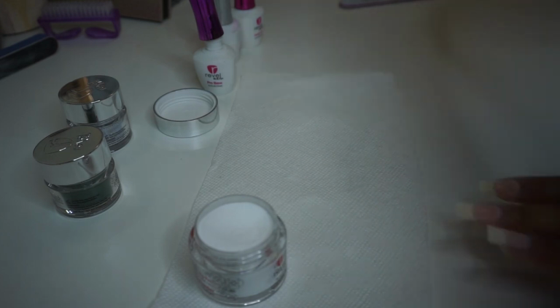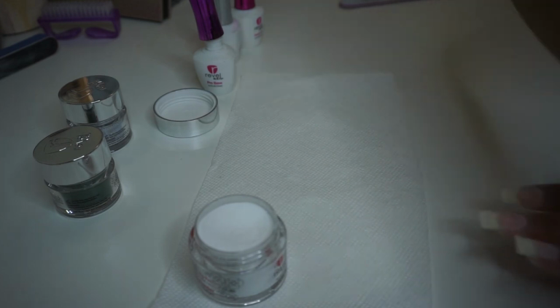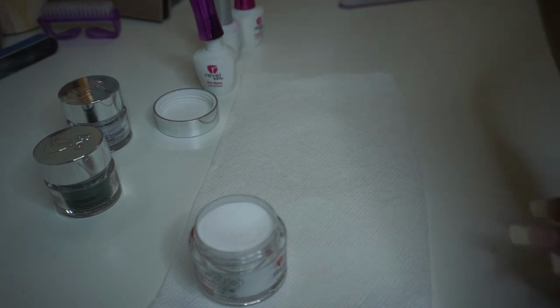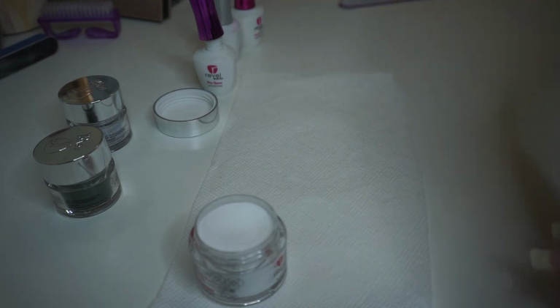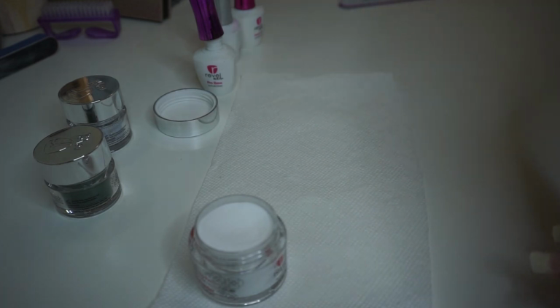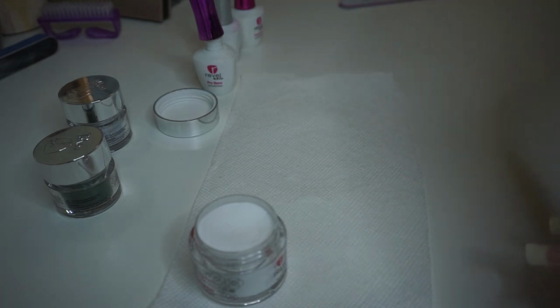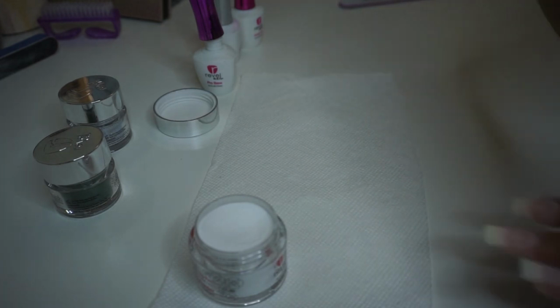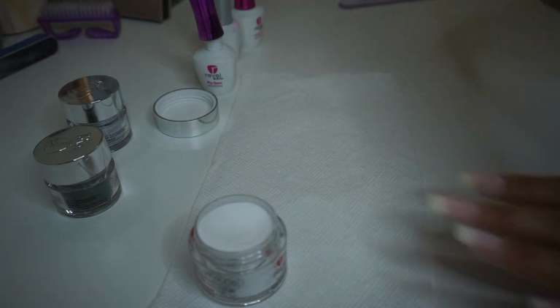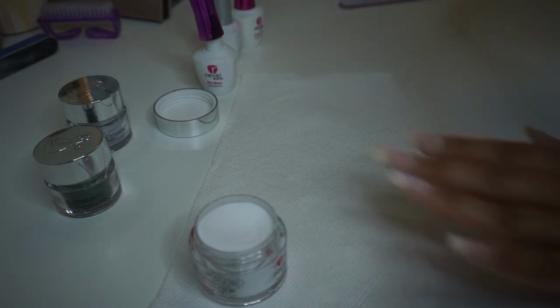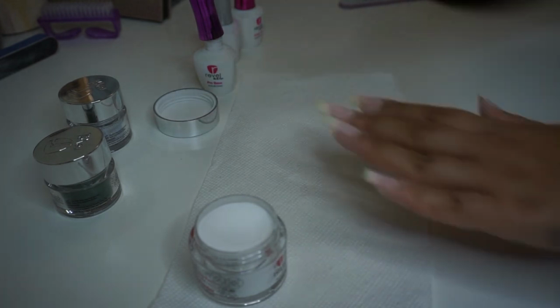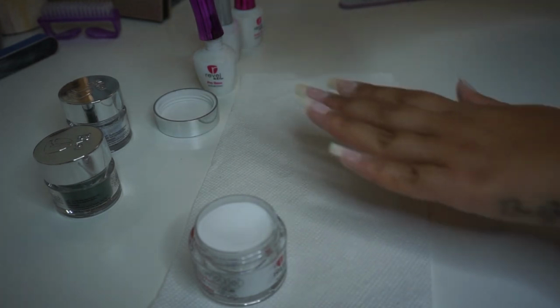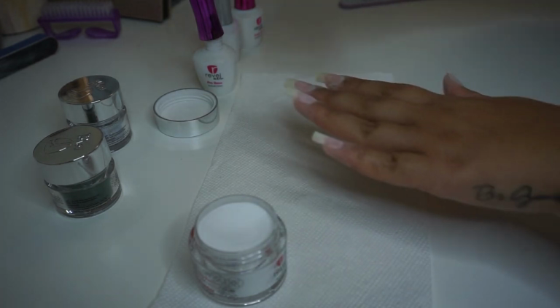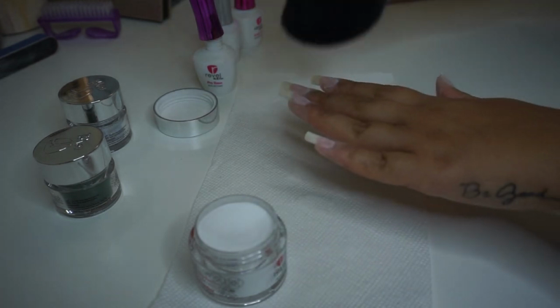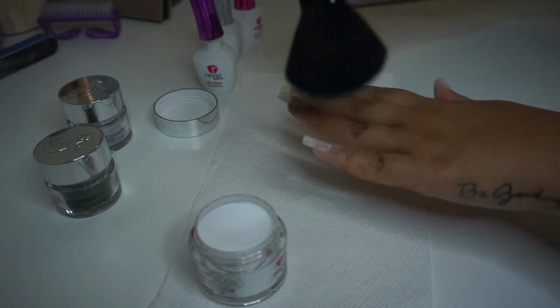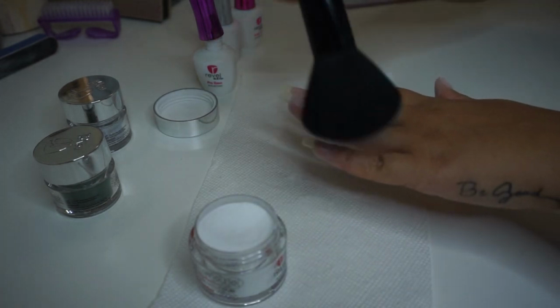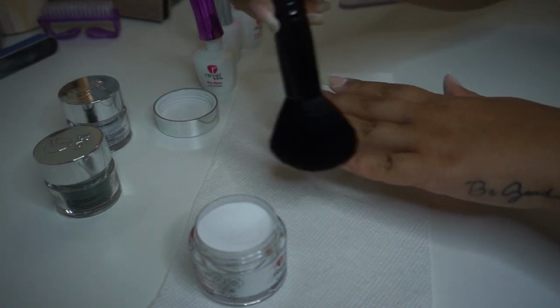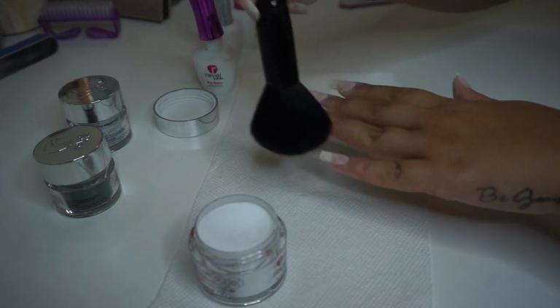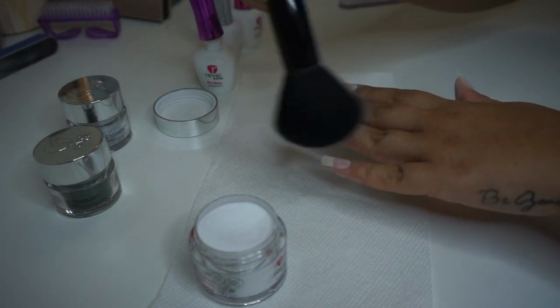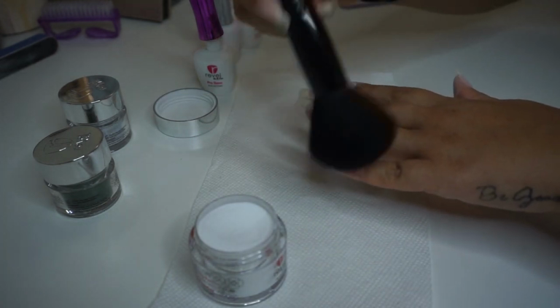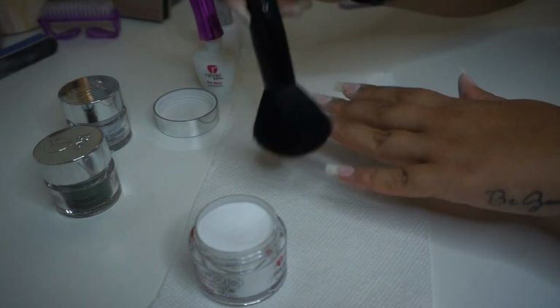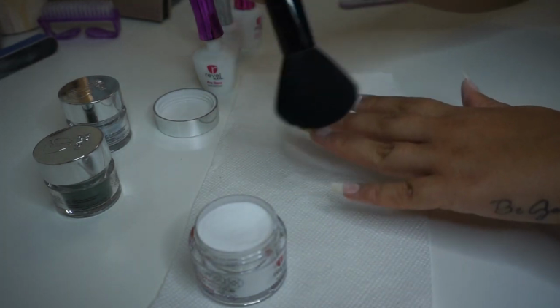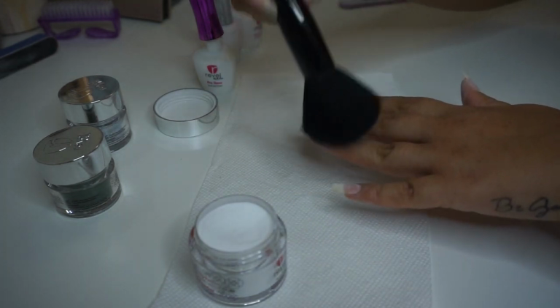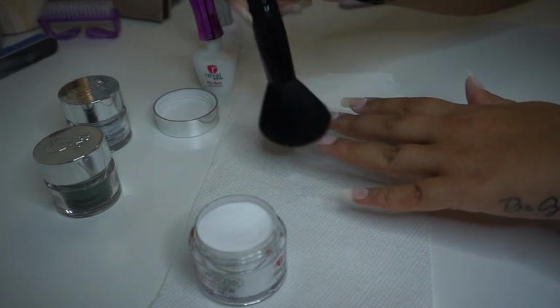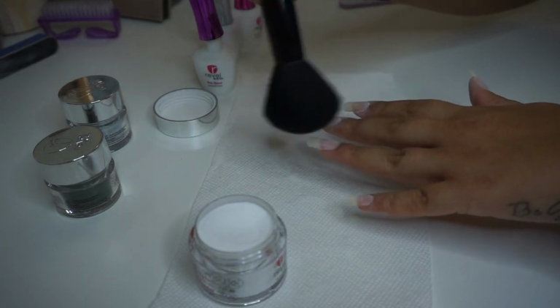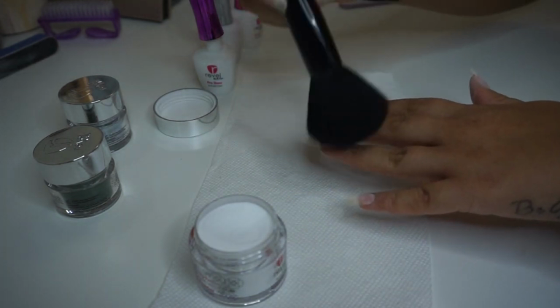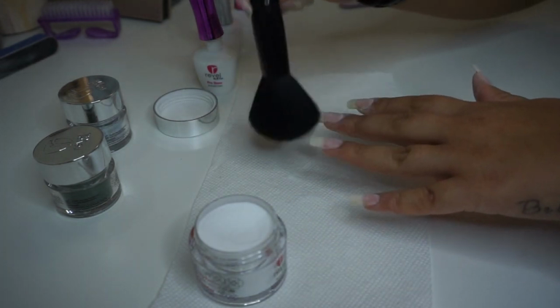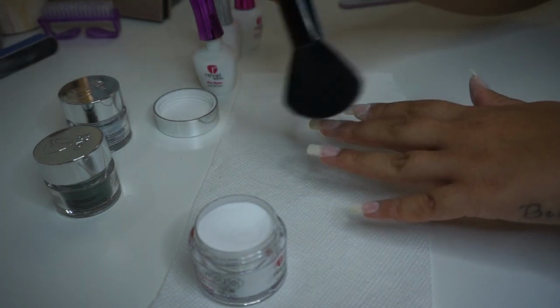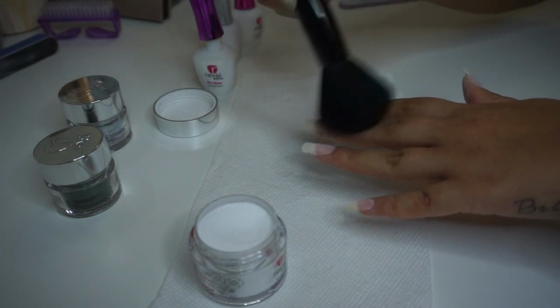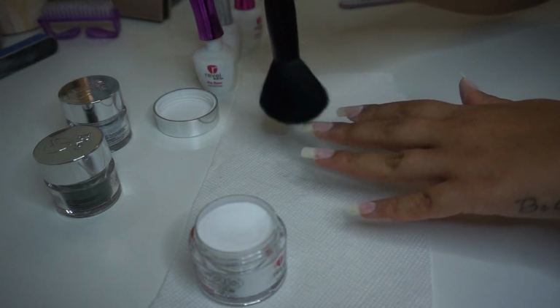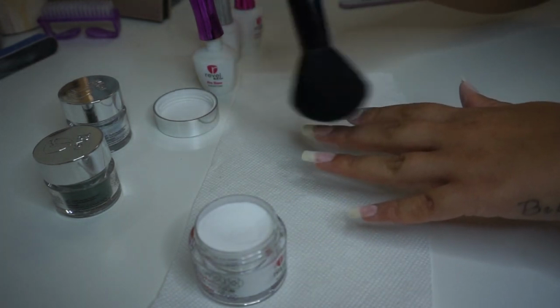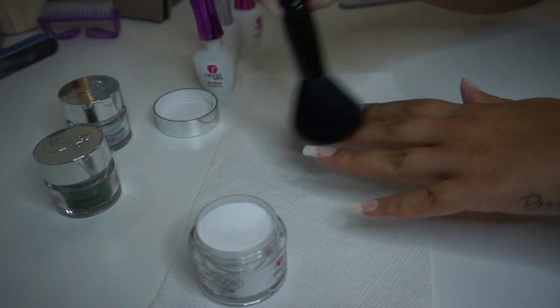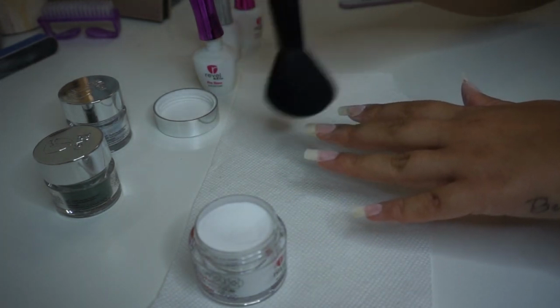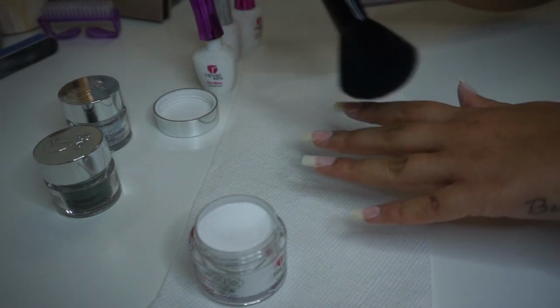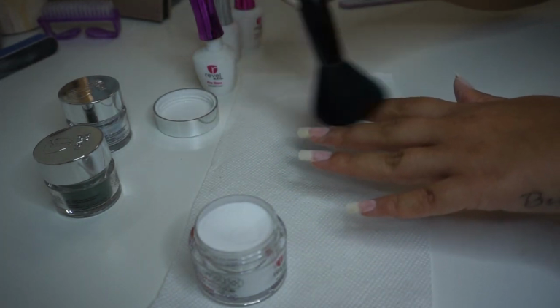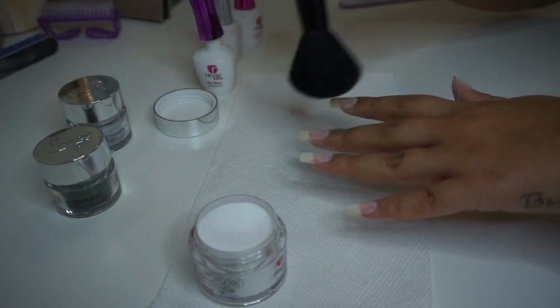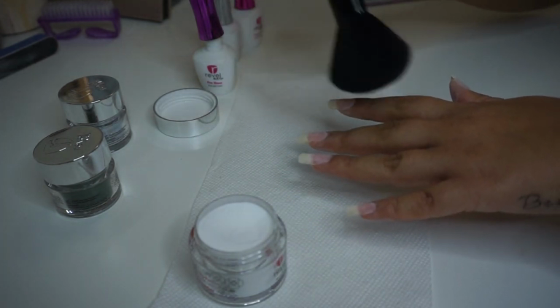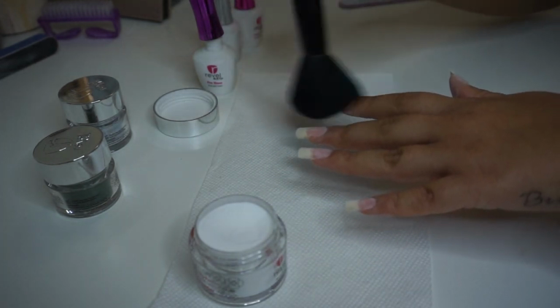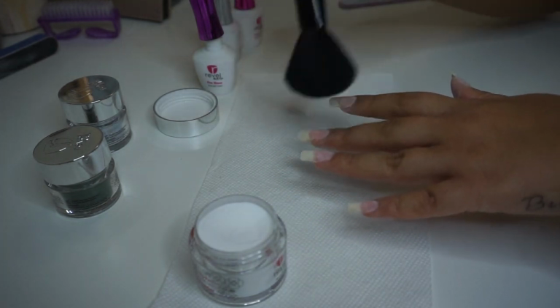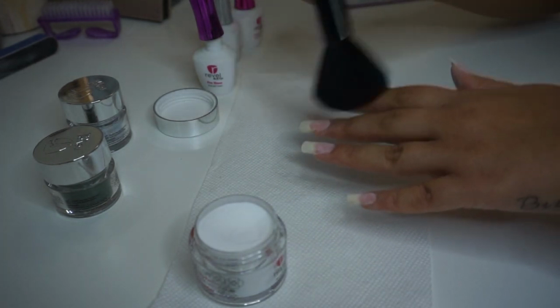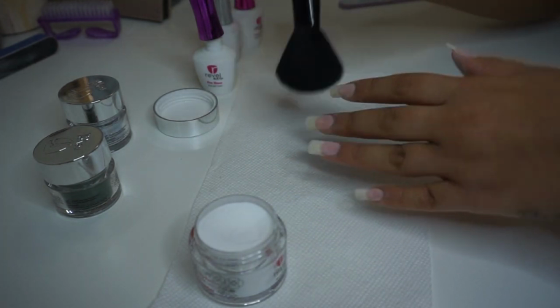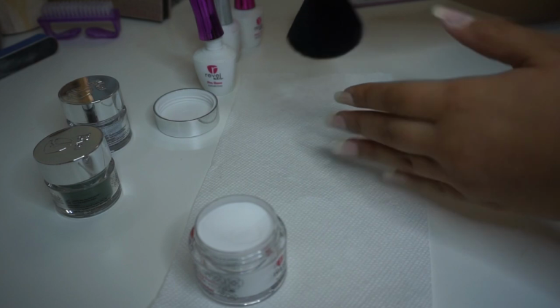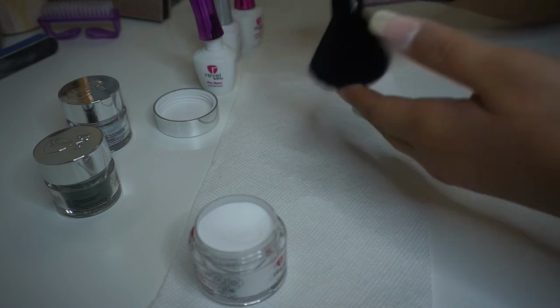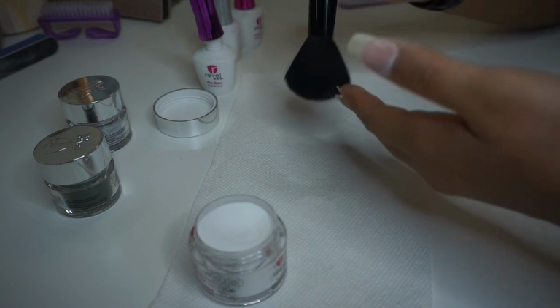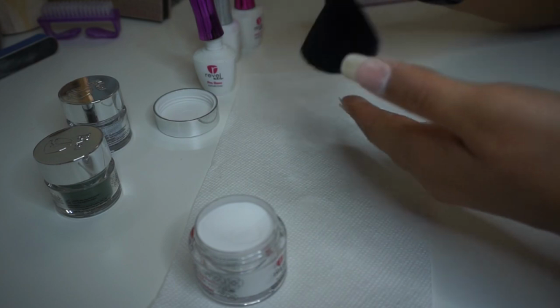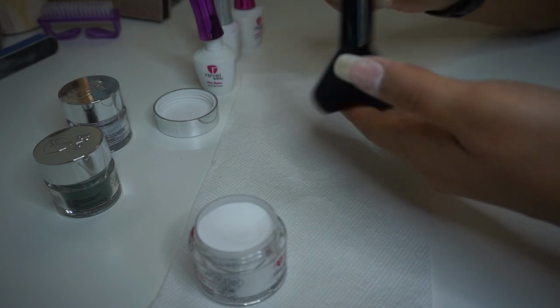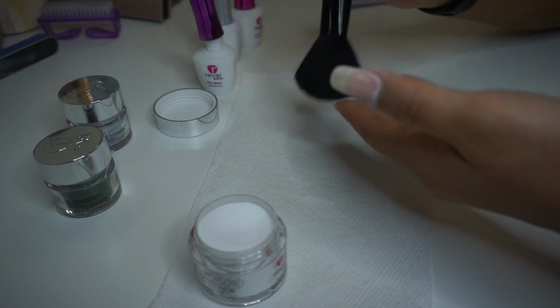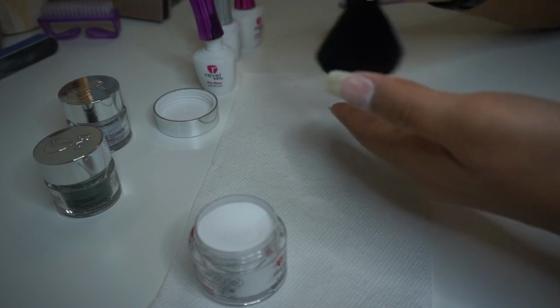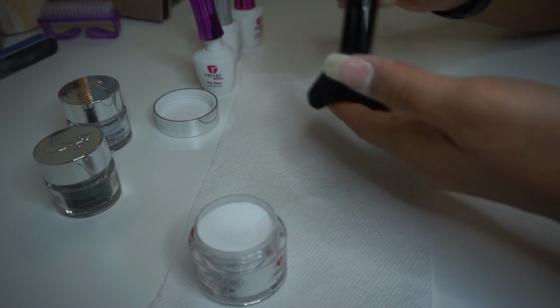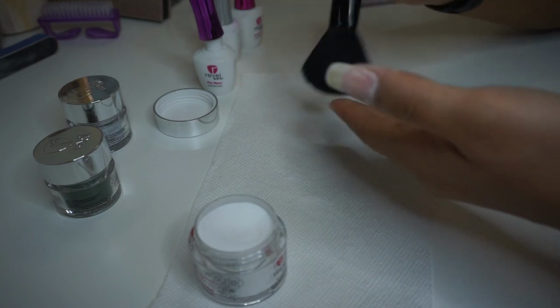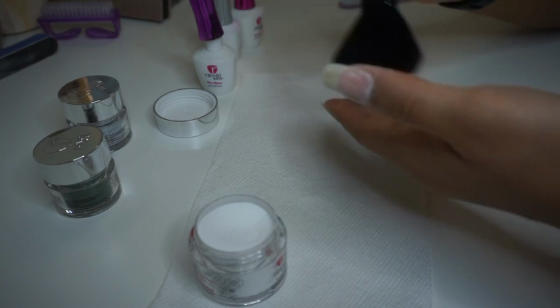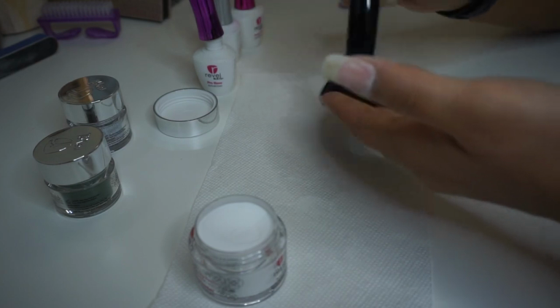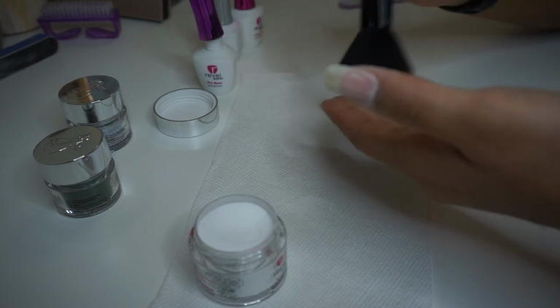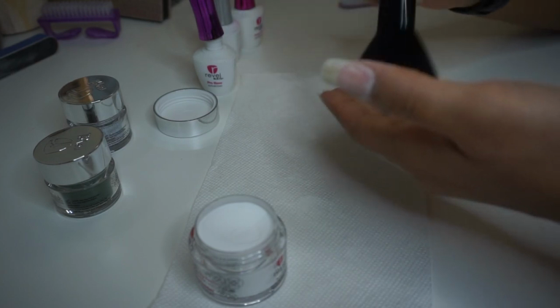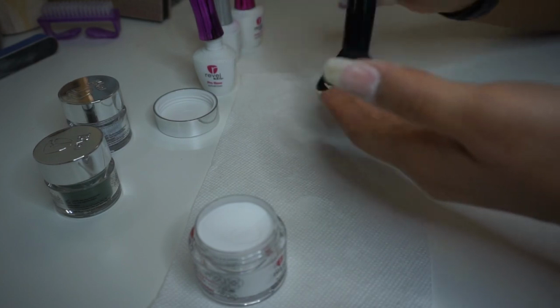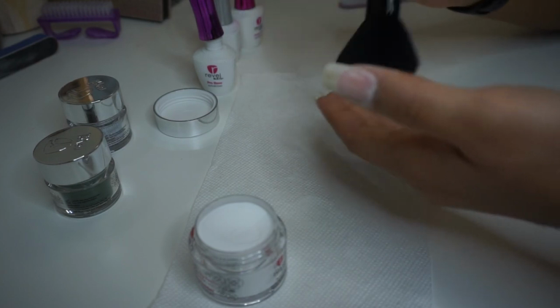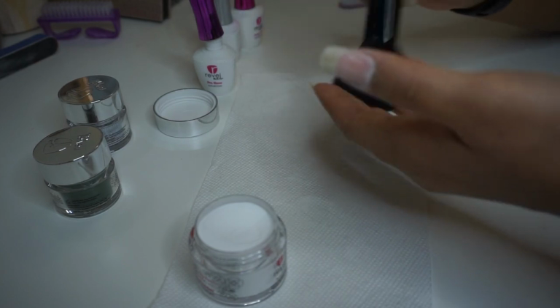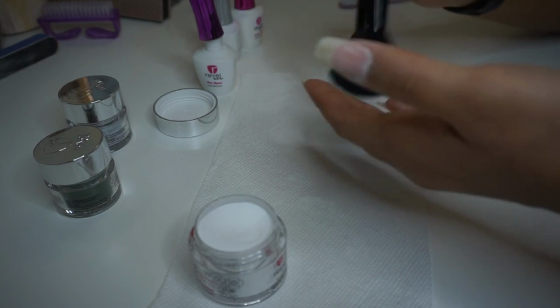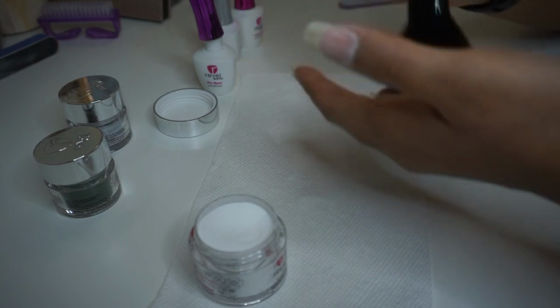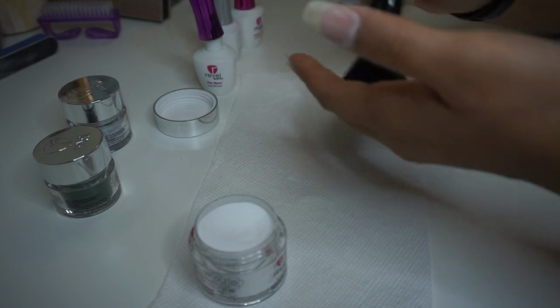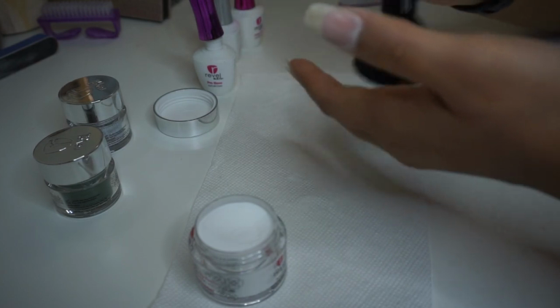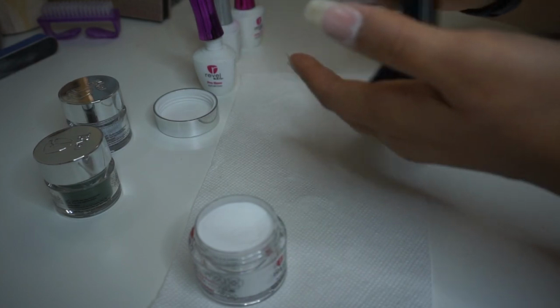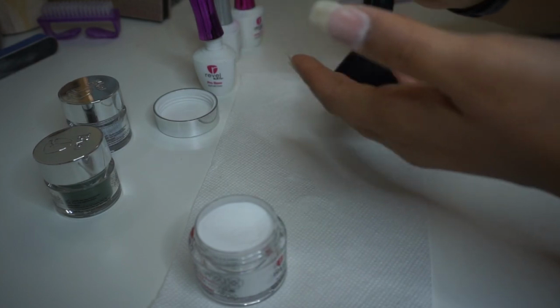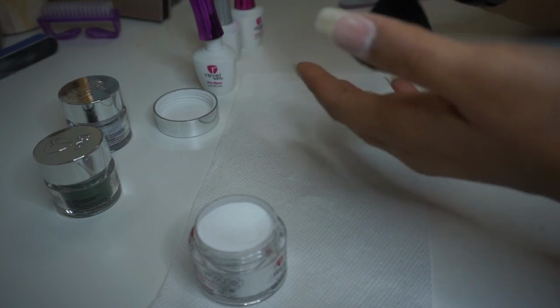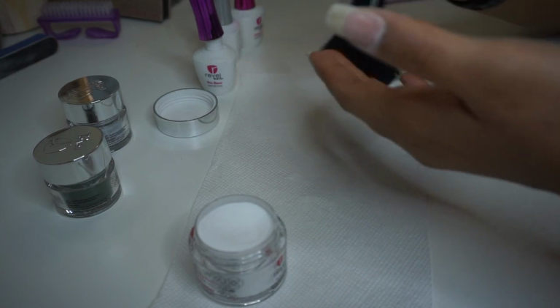After each layer, you're going to want to brush away the excess powder so you avoid getting it into your liquids or other colors.